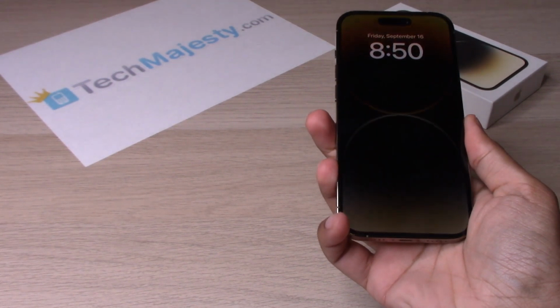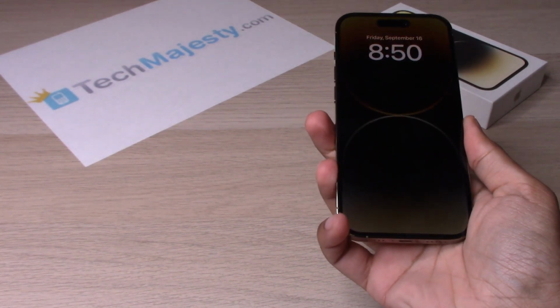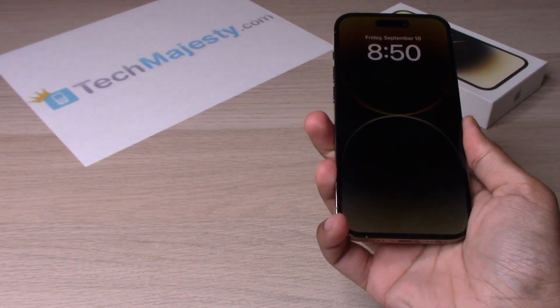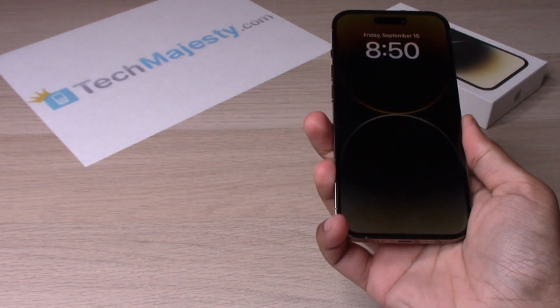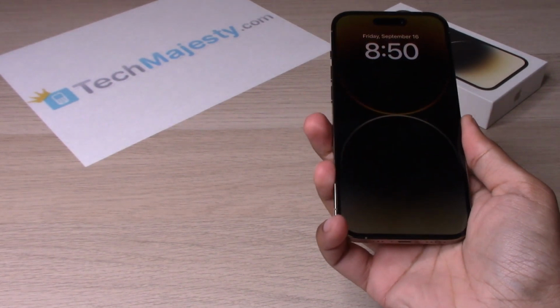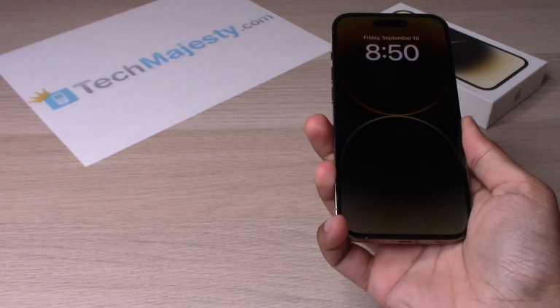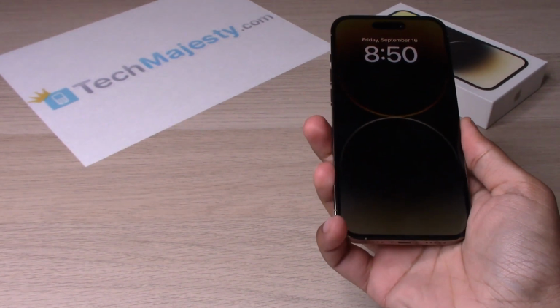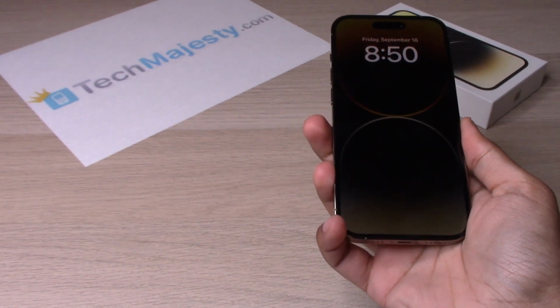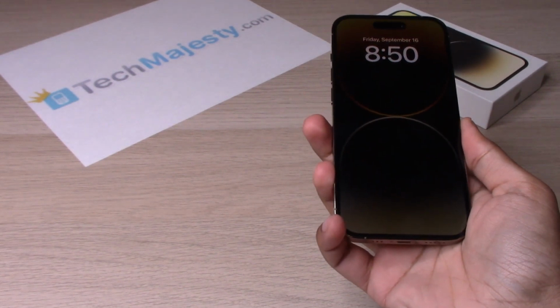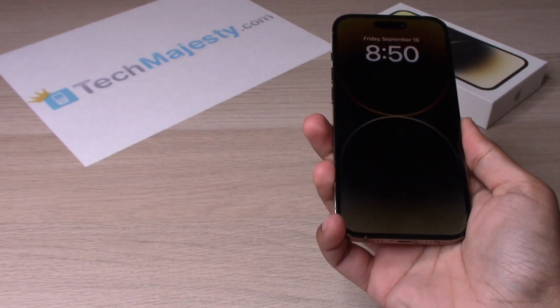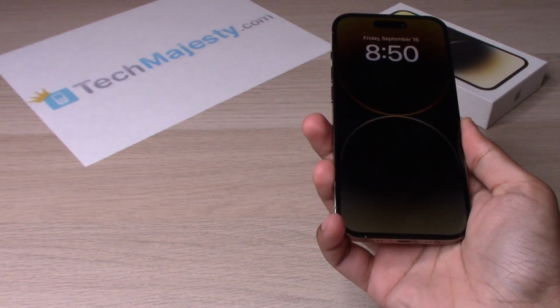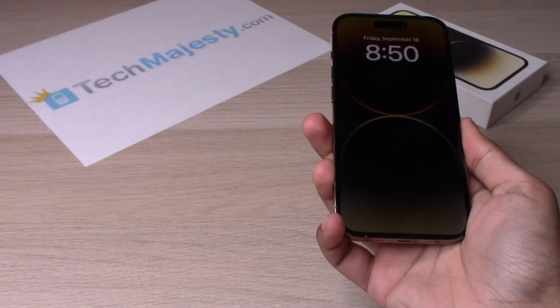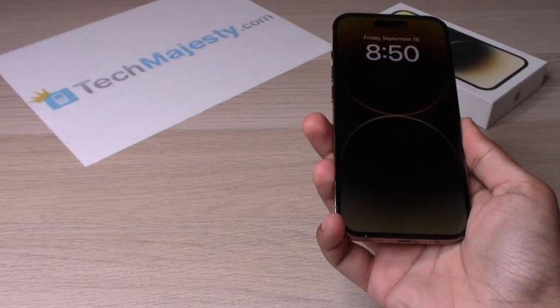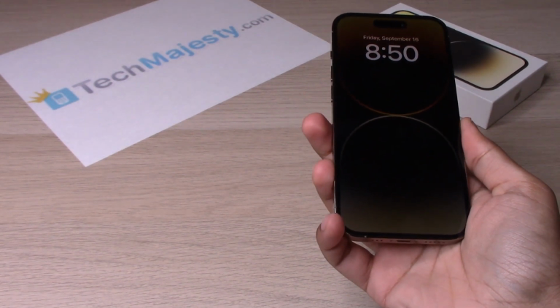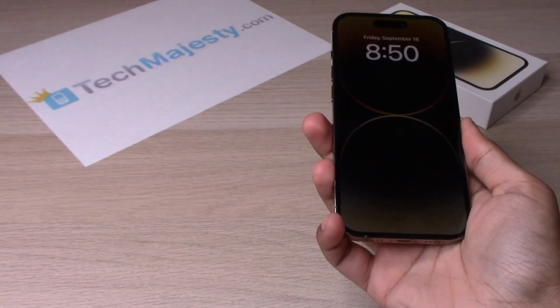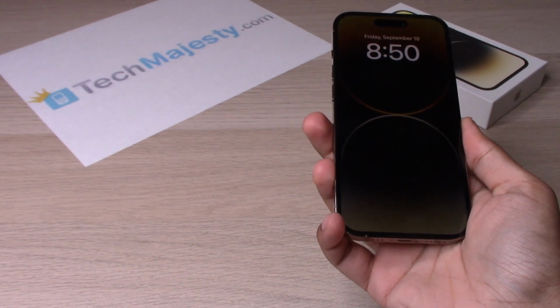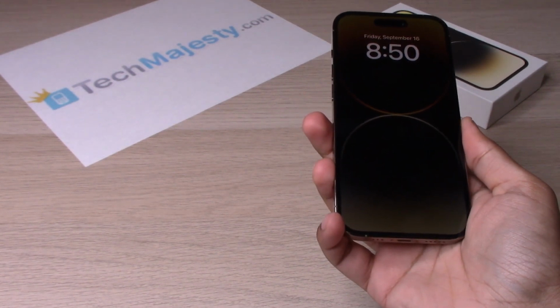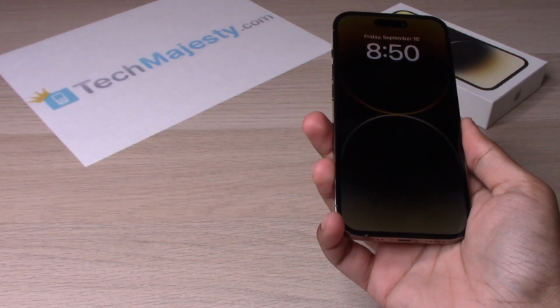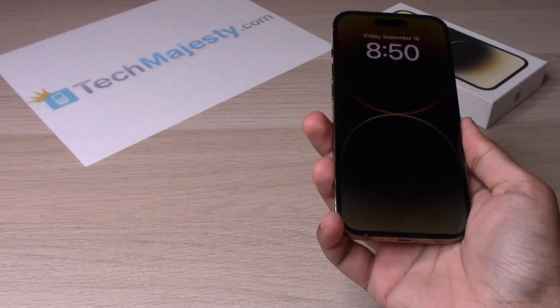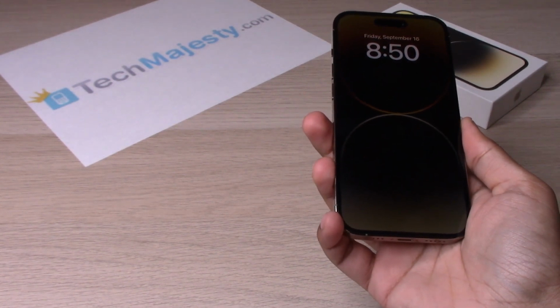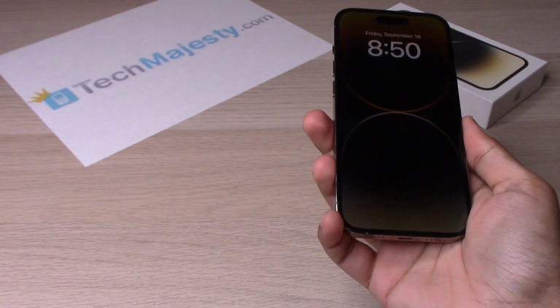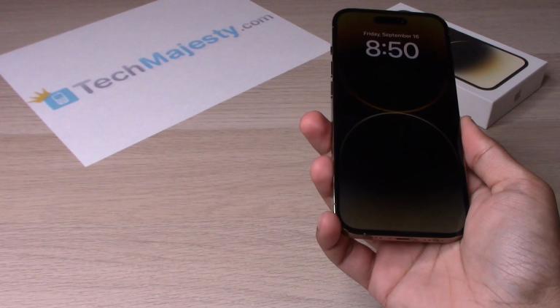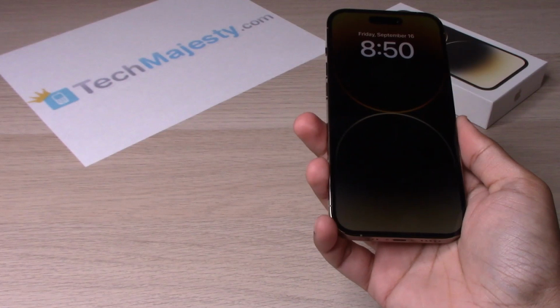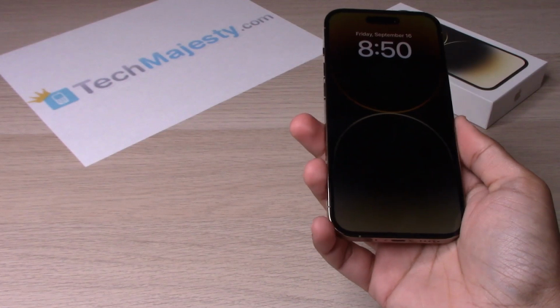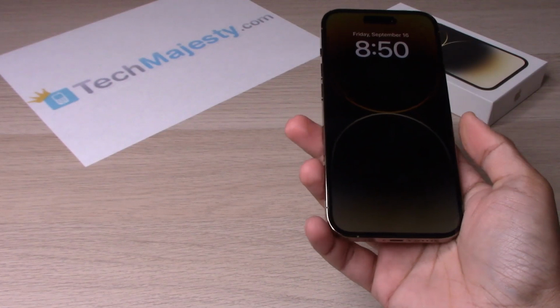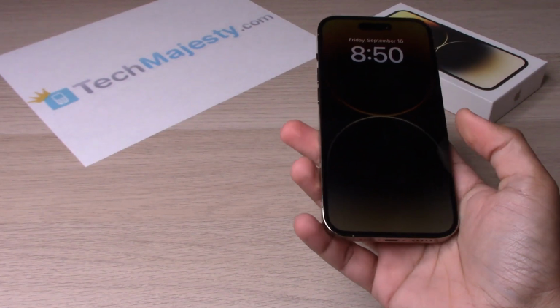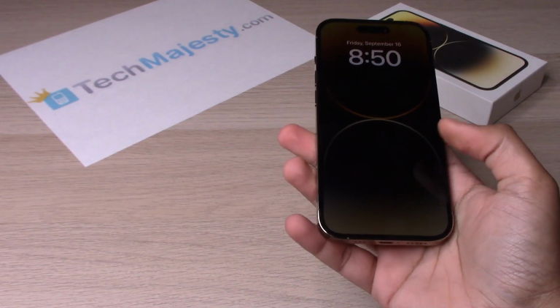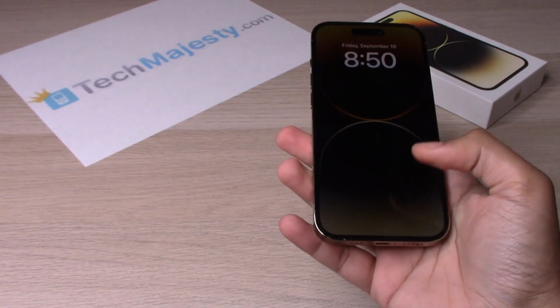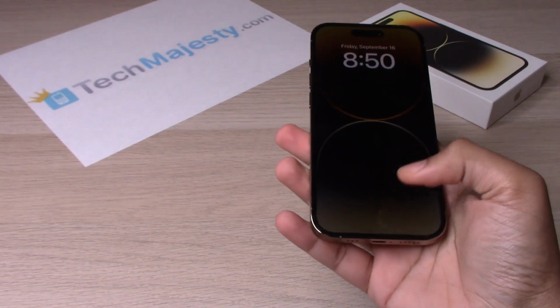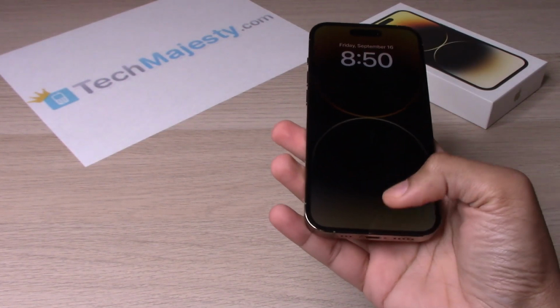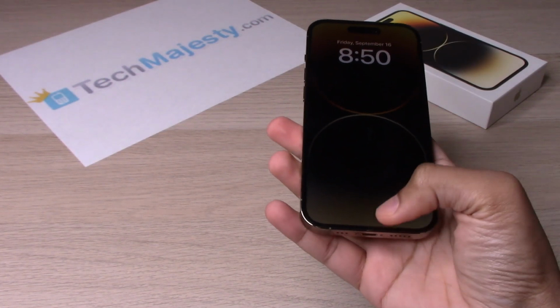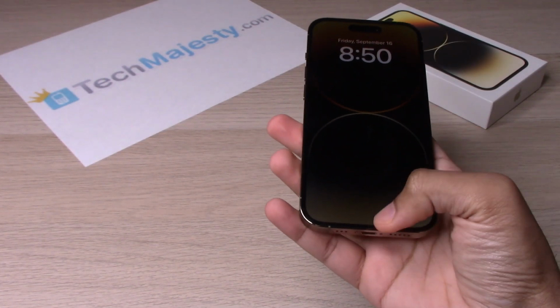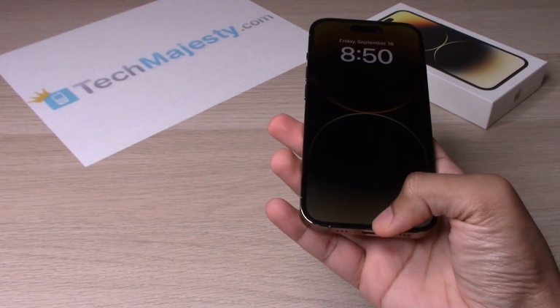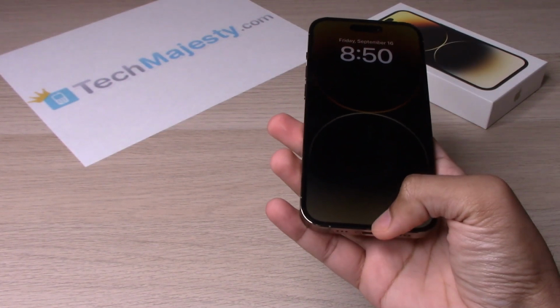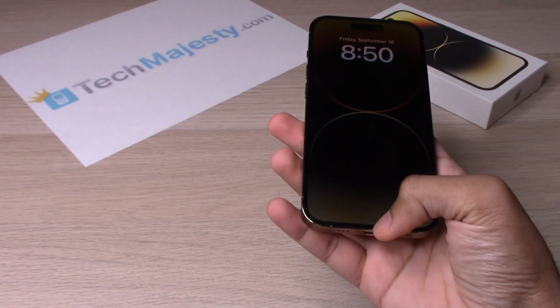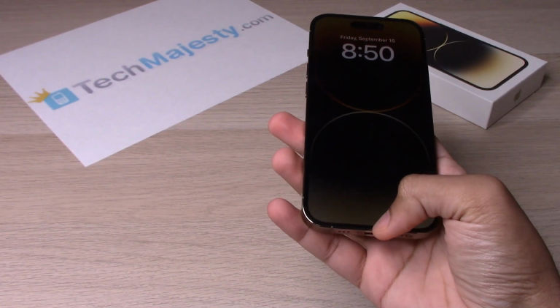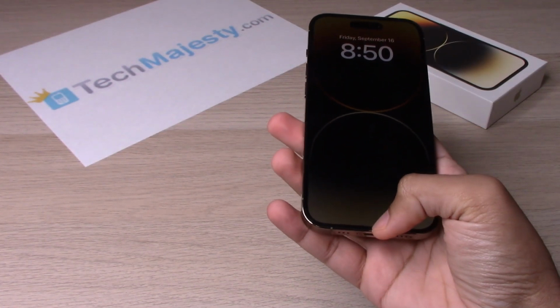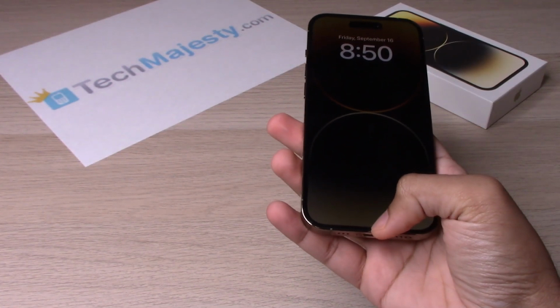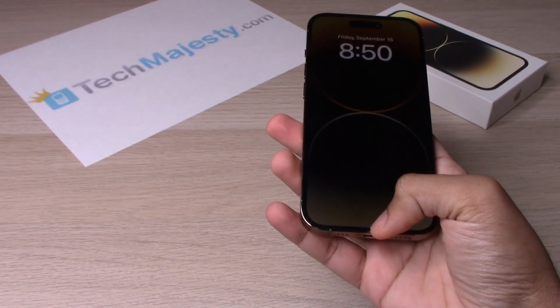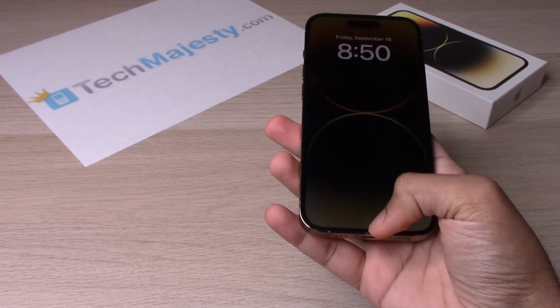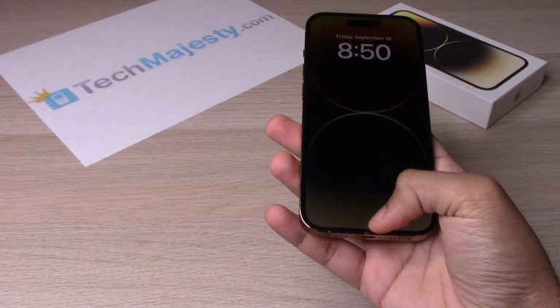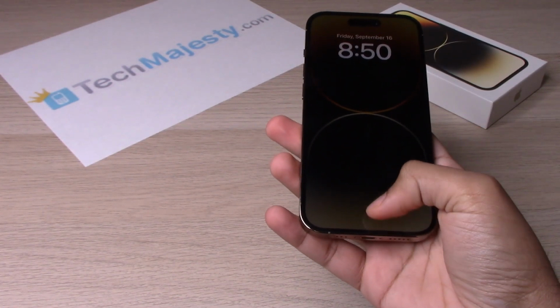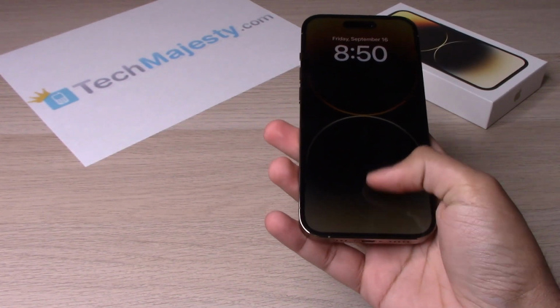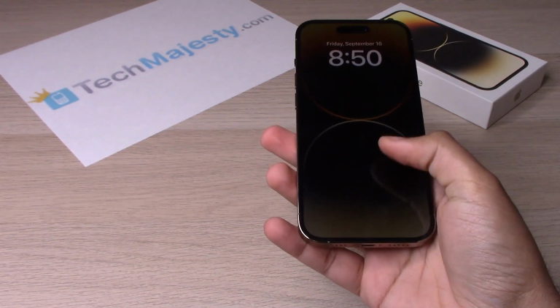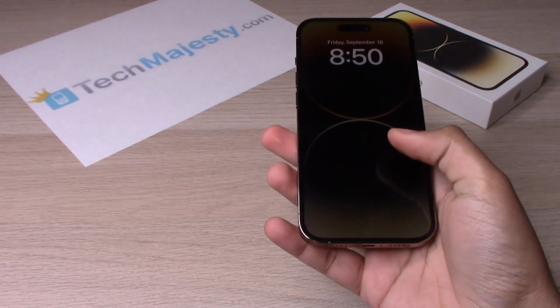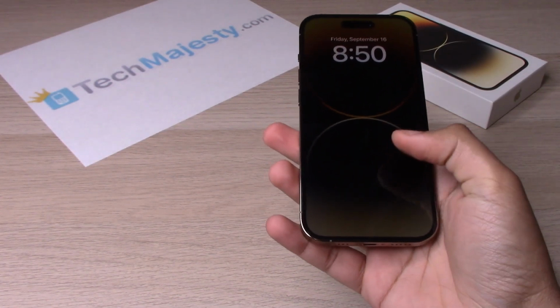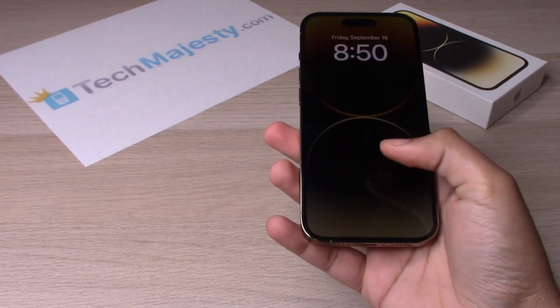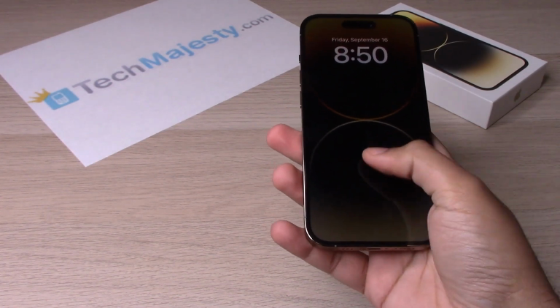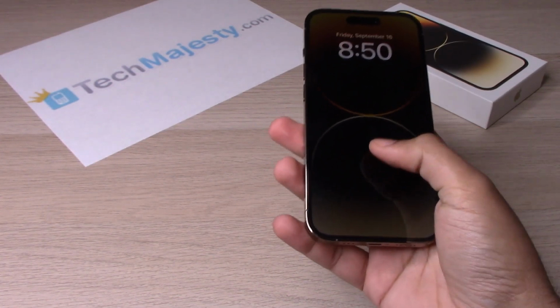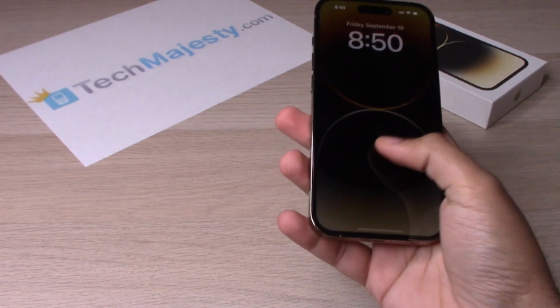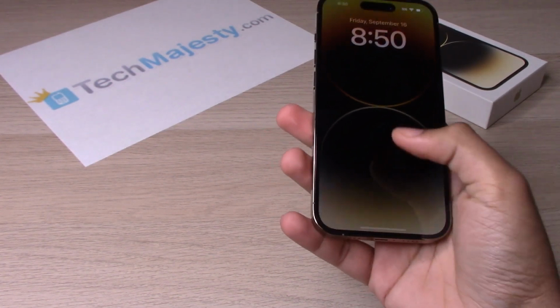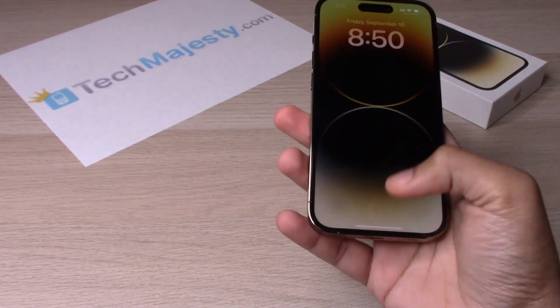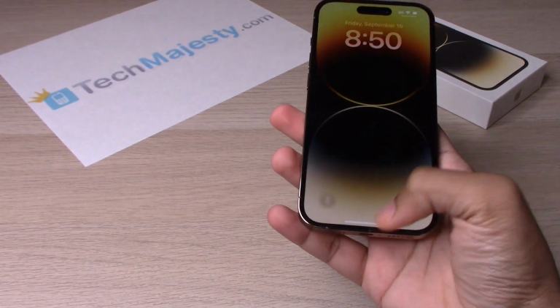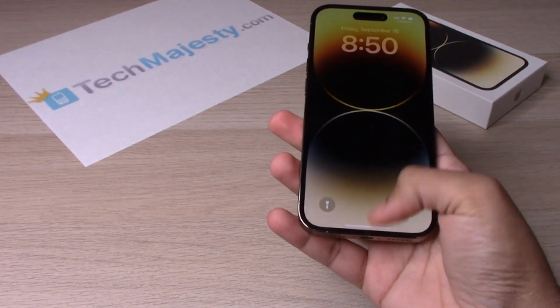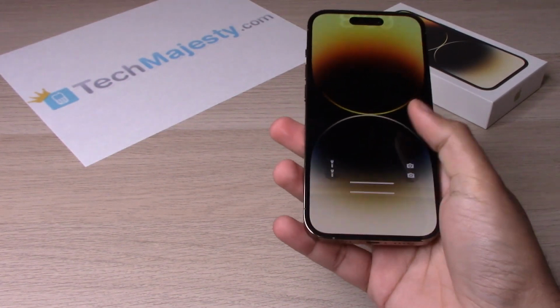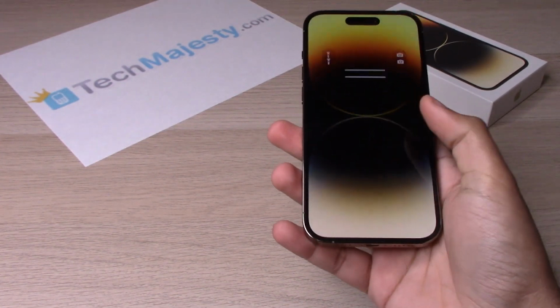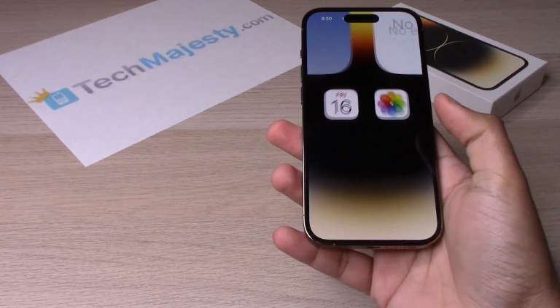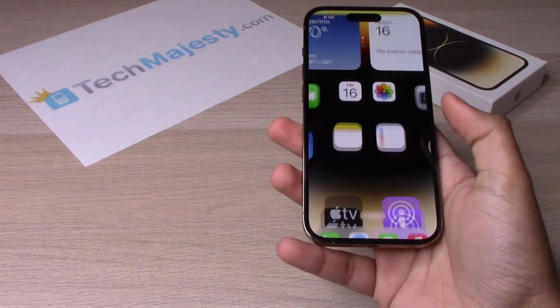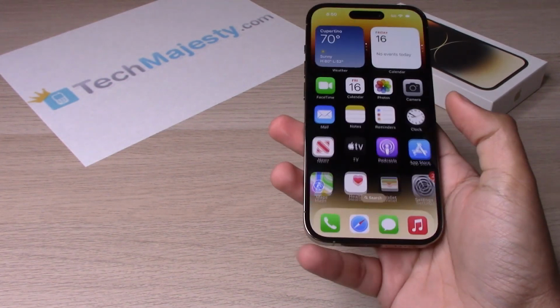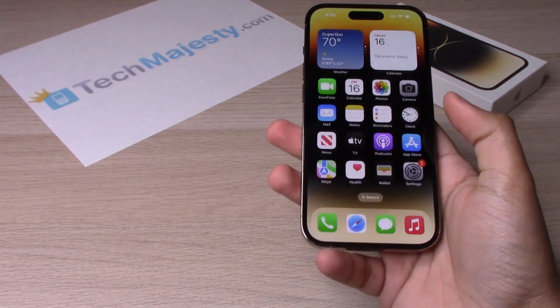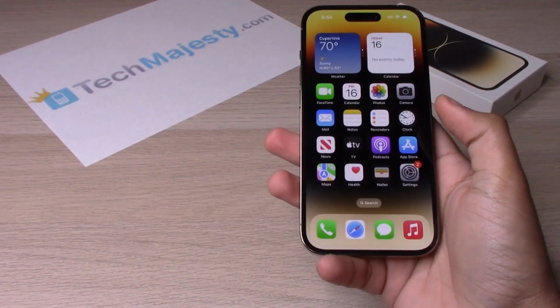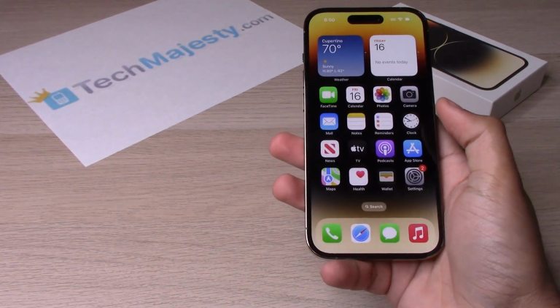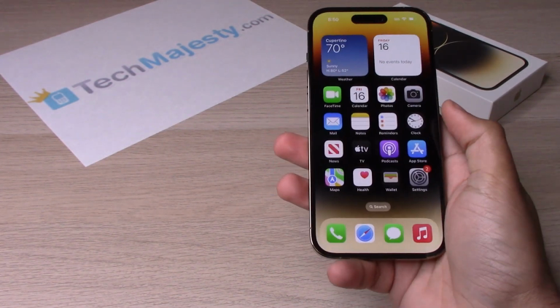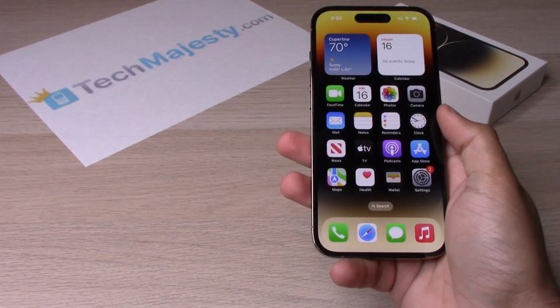Let's try Triple Tap now — and there you go, the lock screen has been activated.